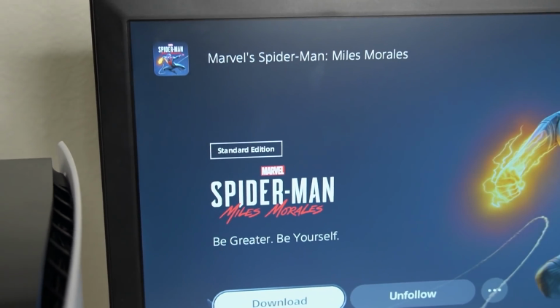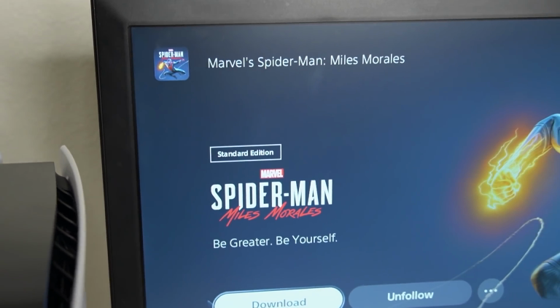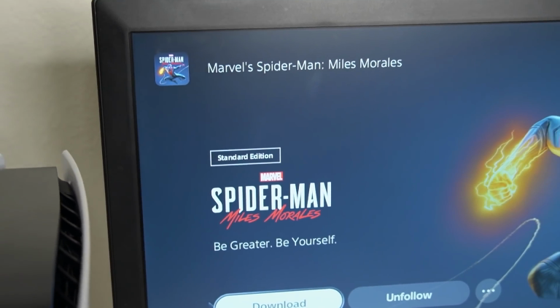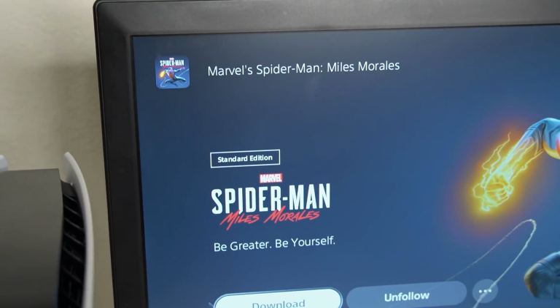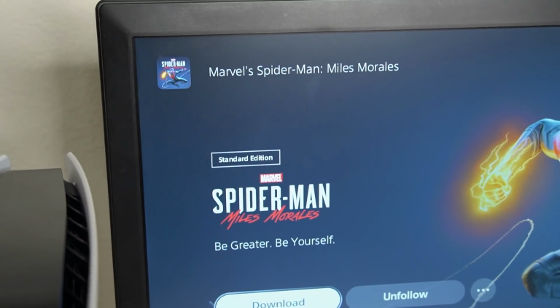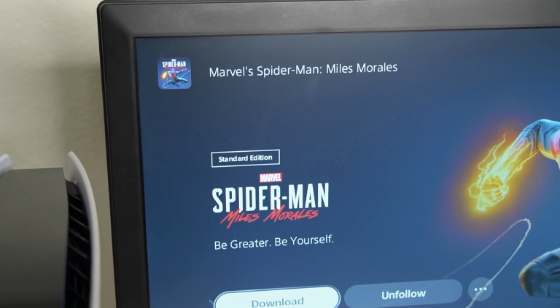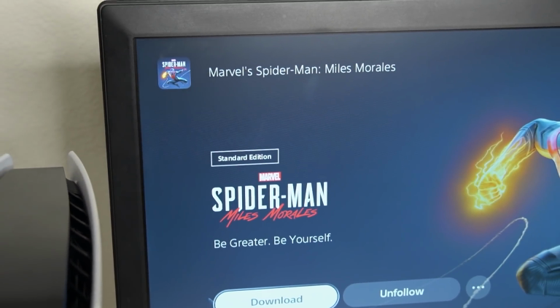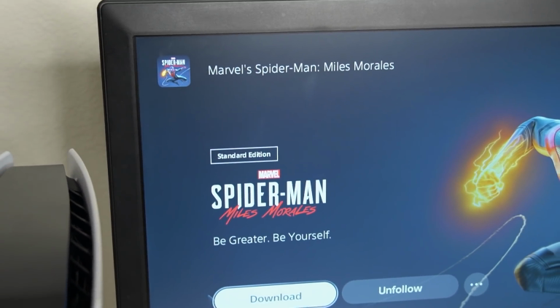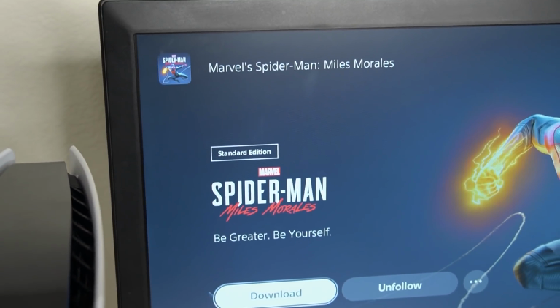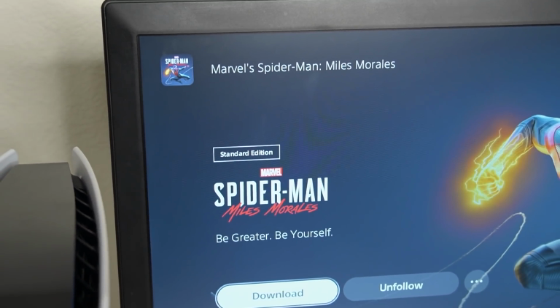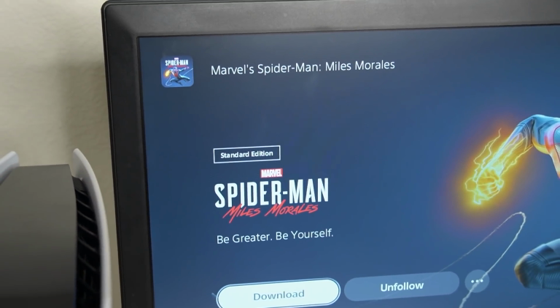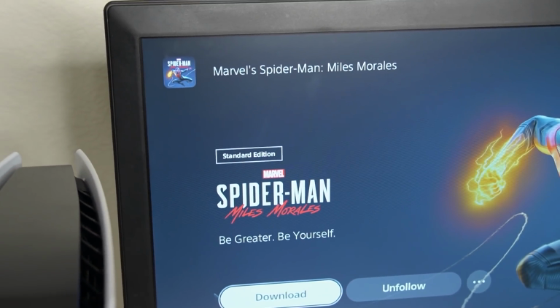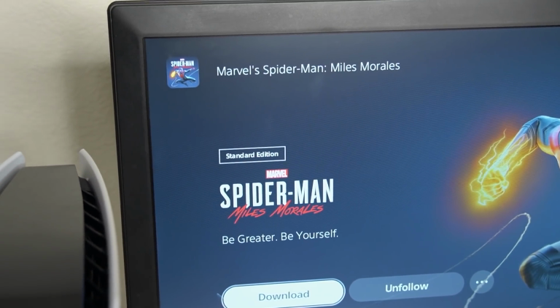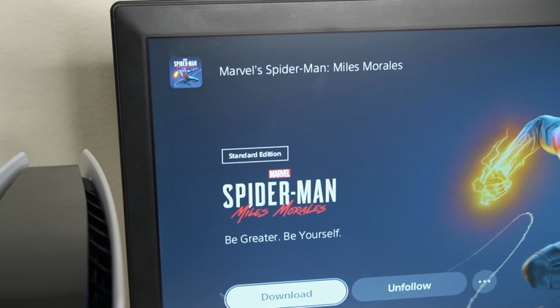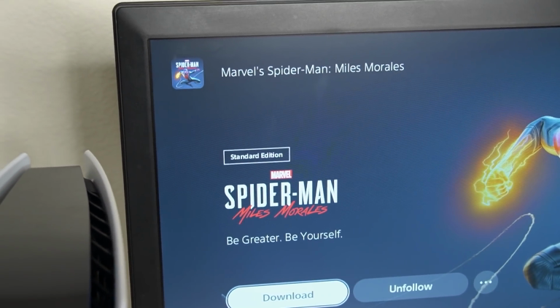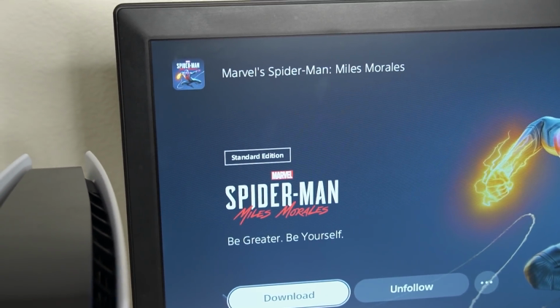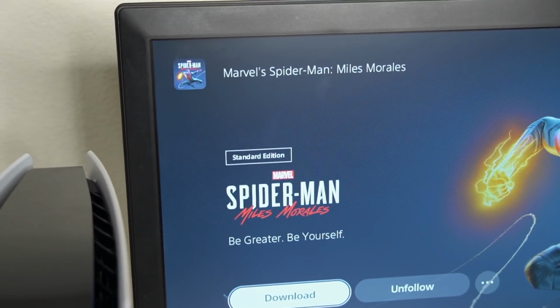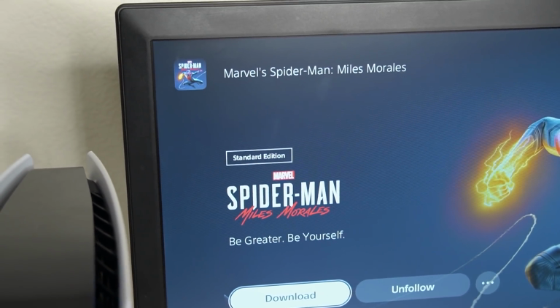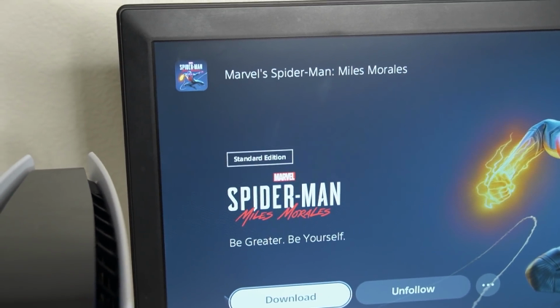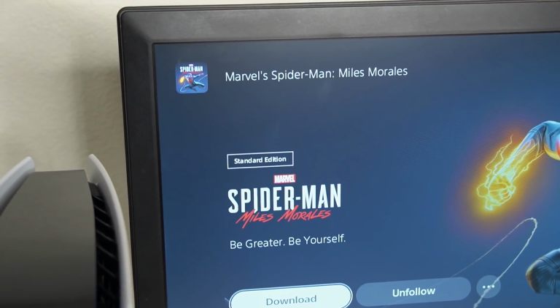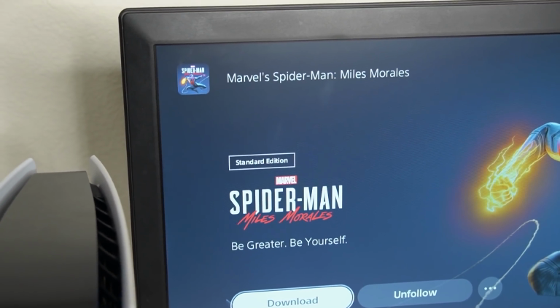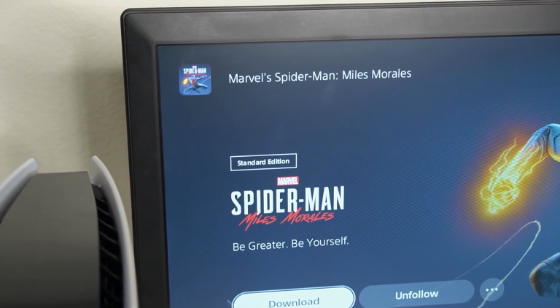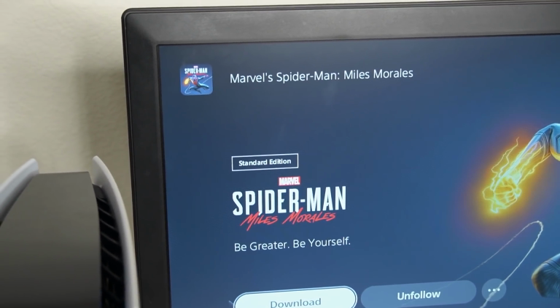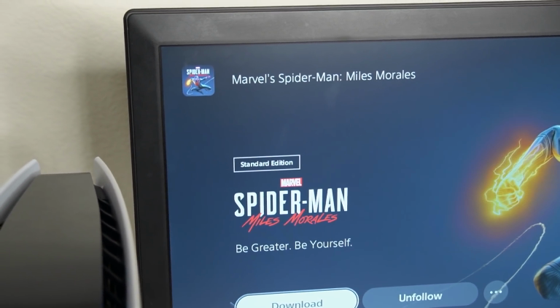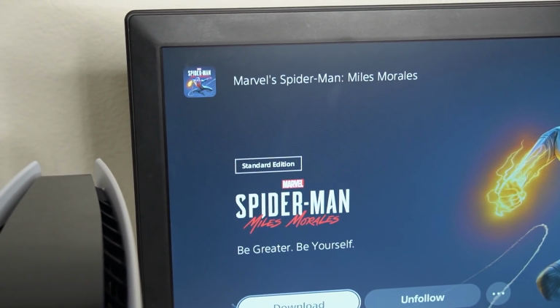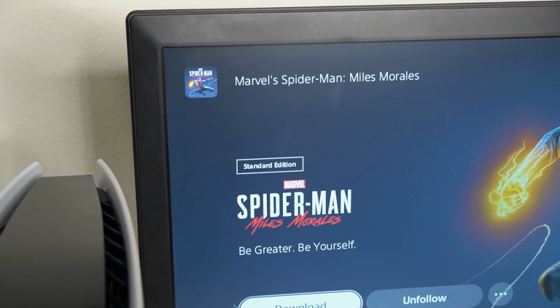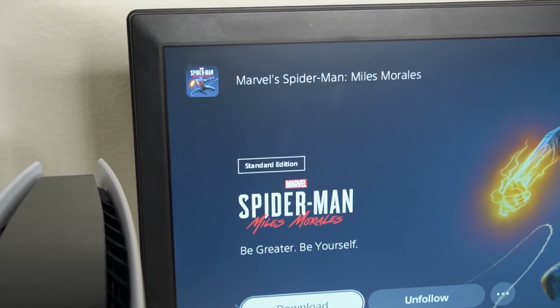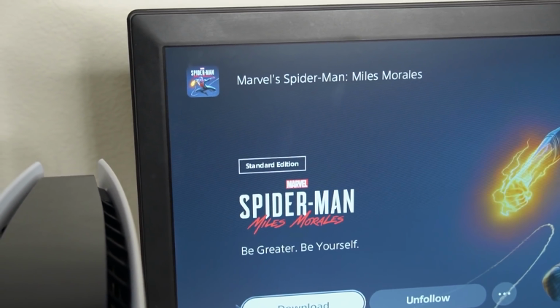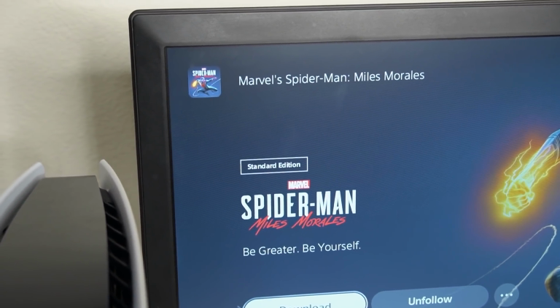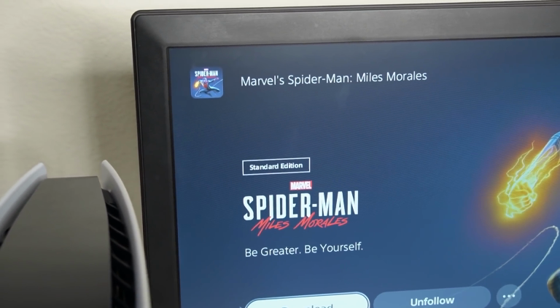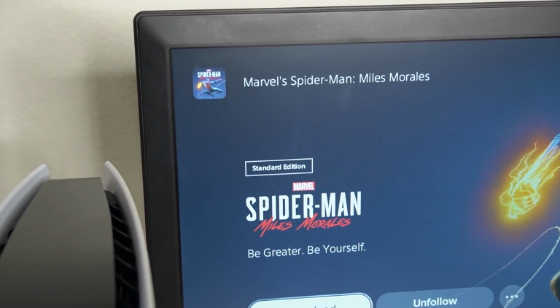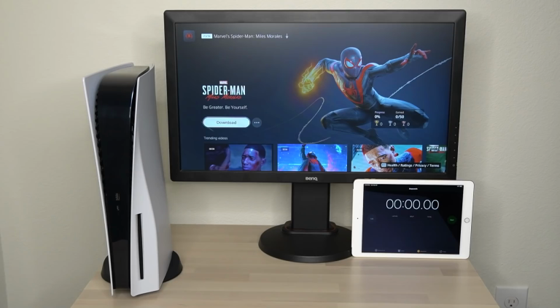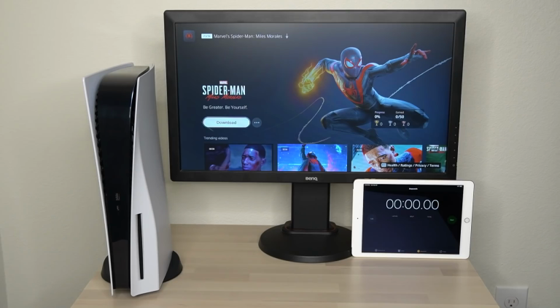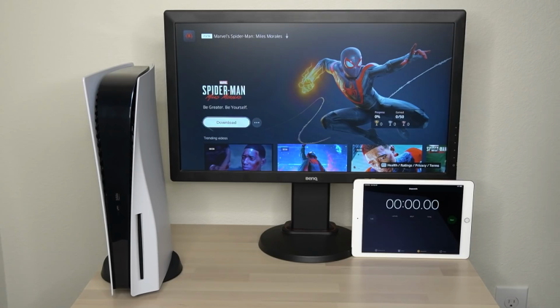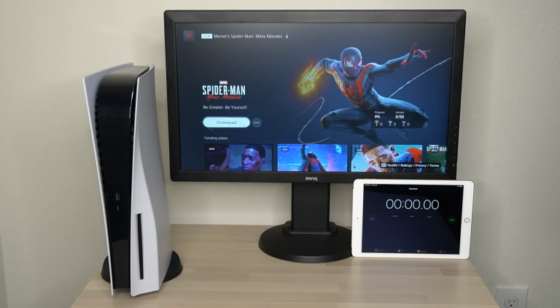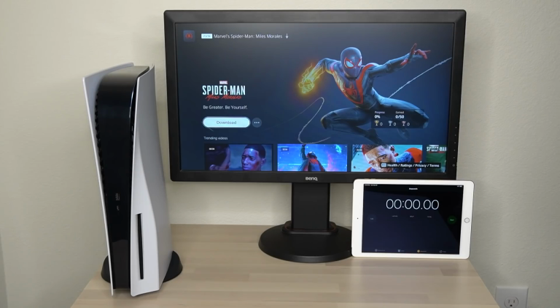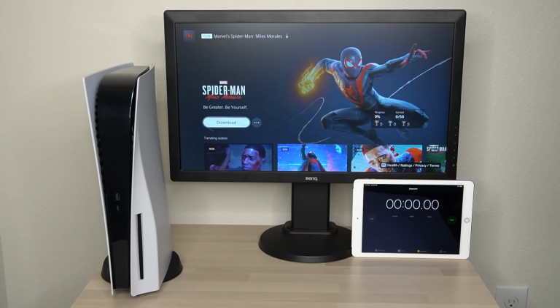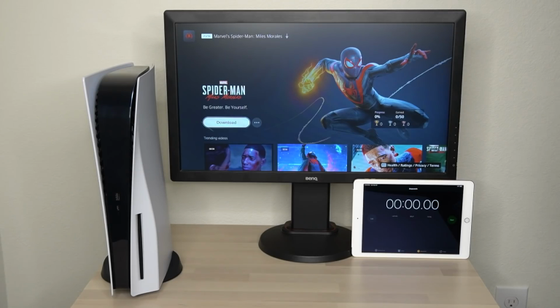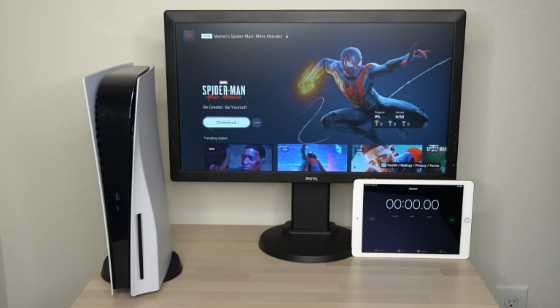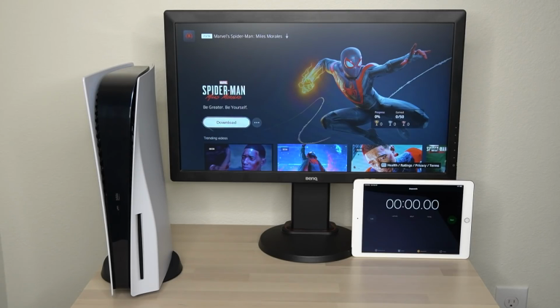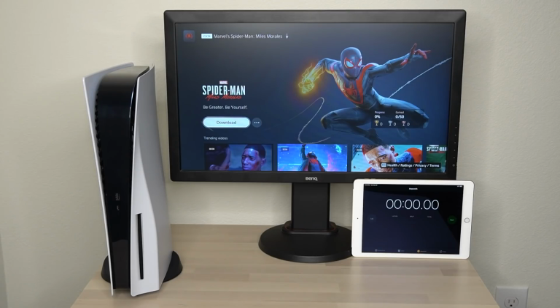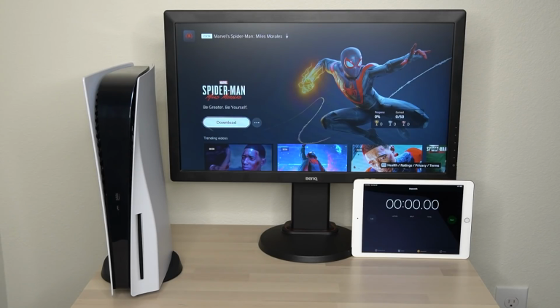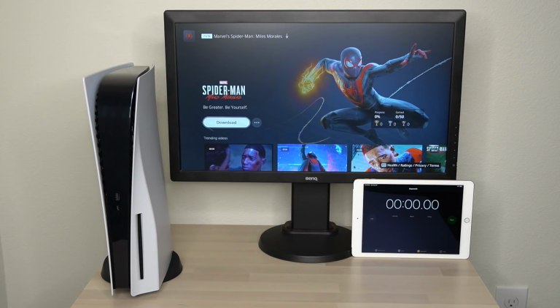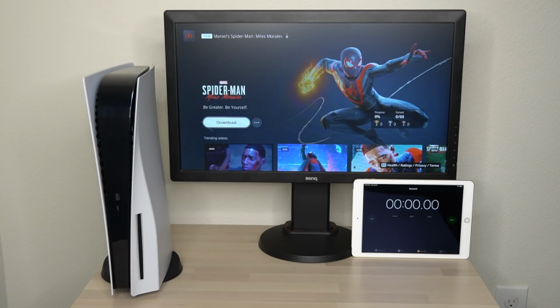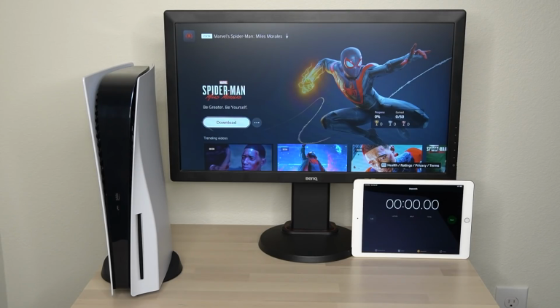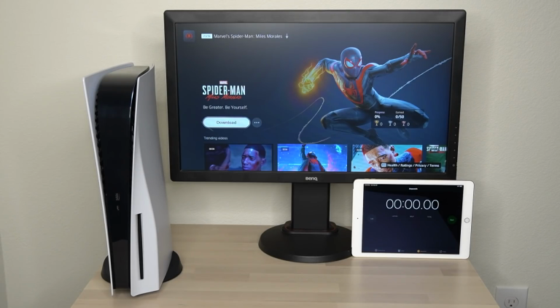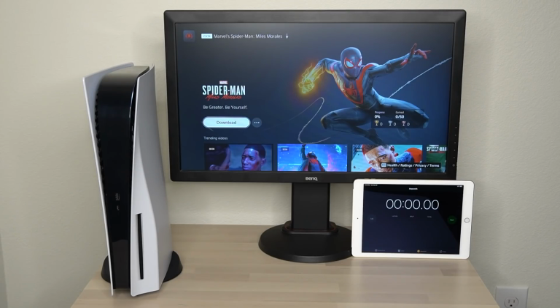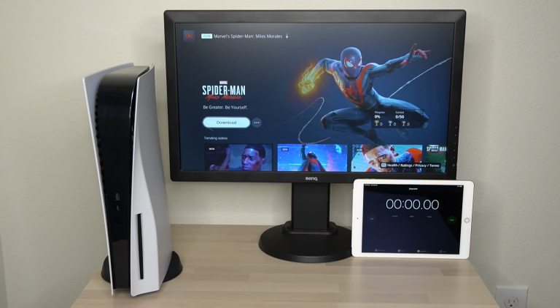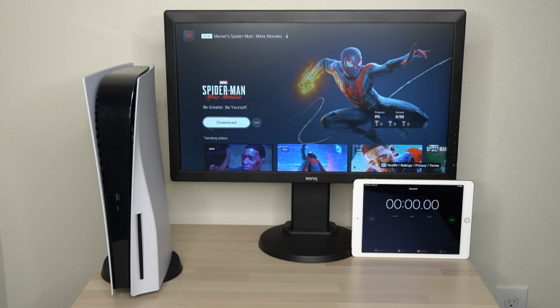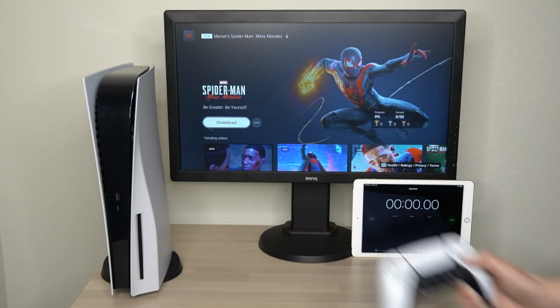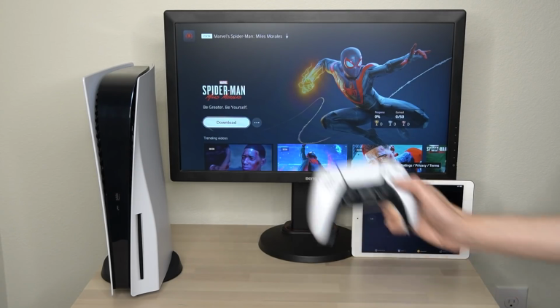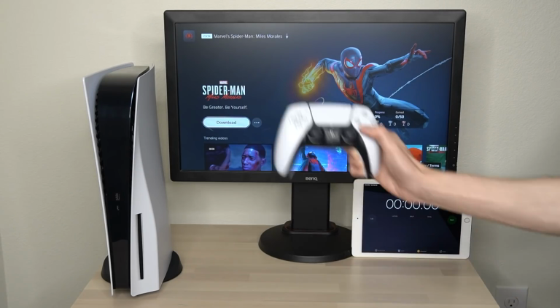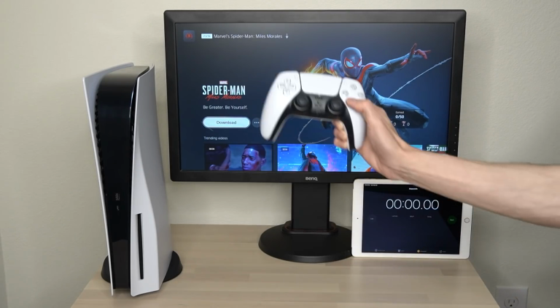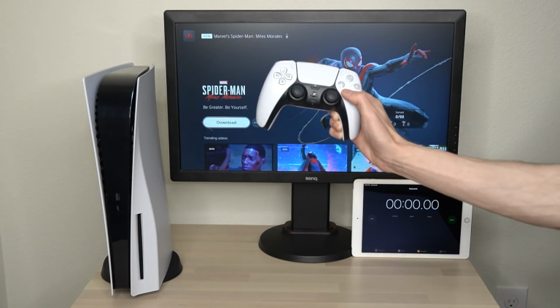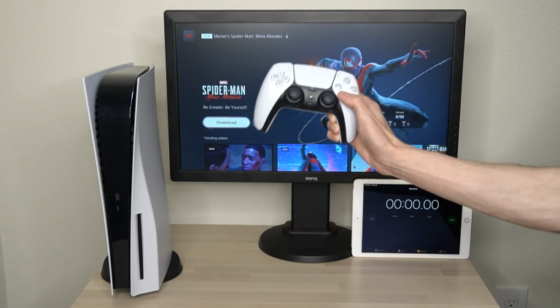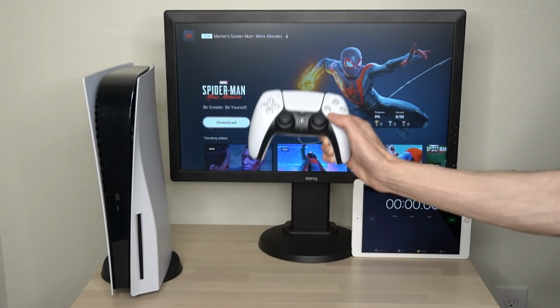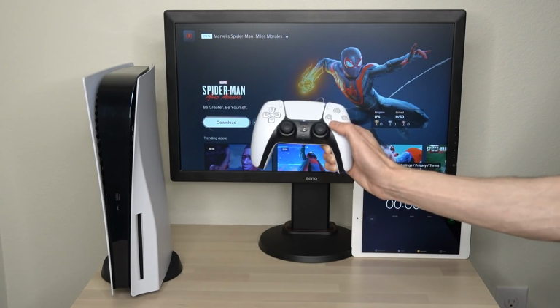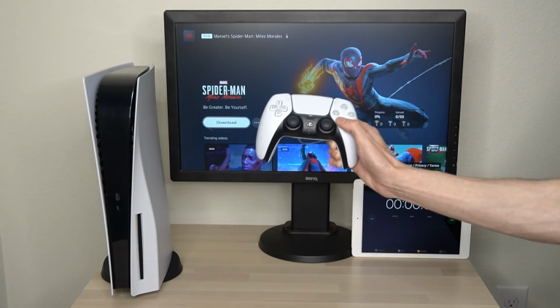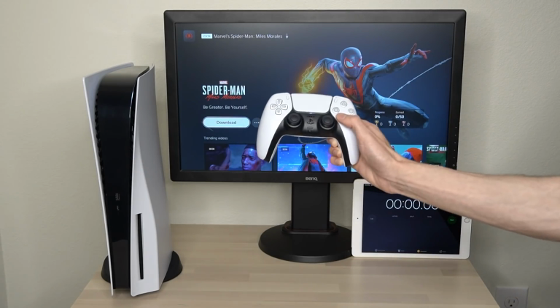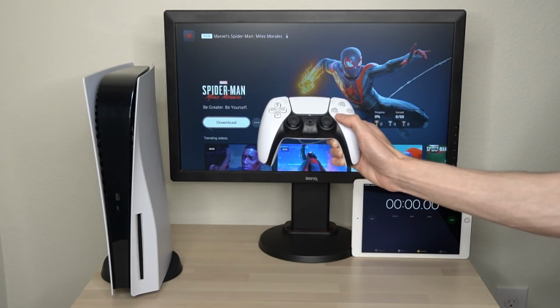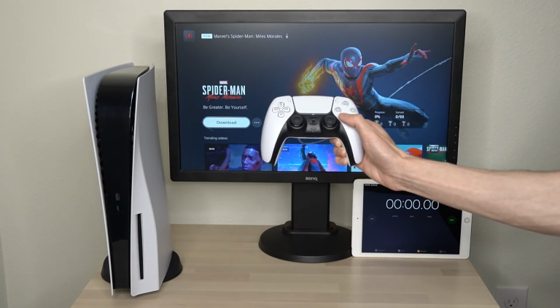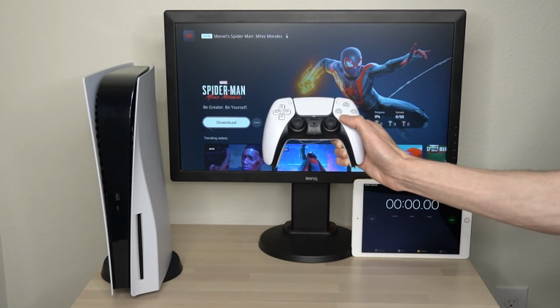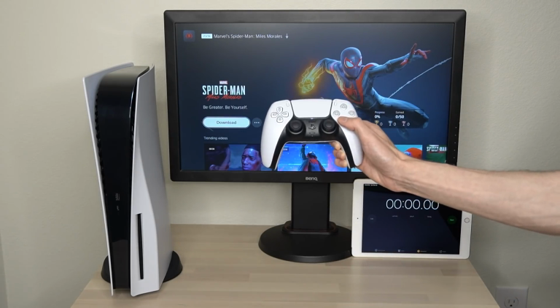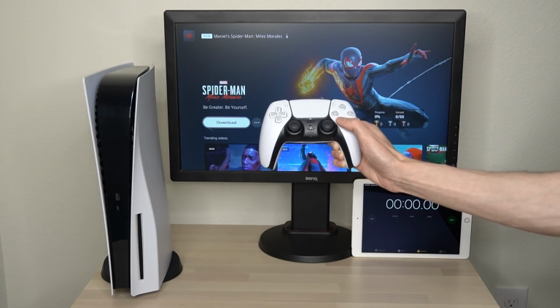The game we're going to be downloading for this video is Spider-Man: Miles Morales, and the file size for this game is just under 40 gigabytes. So without further ado, let's go ahead and start this test.